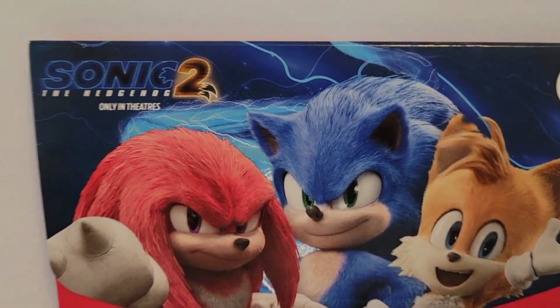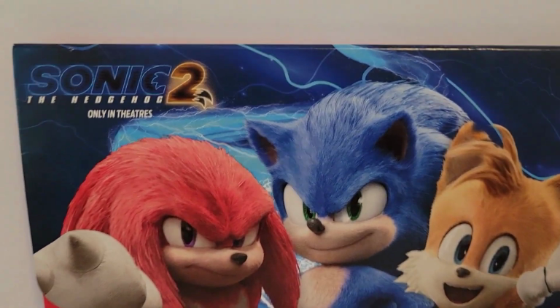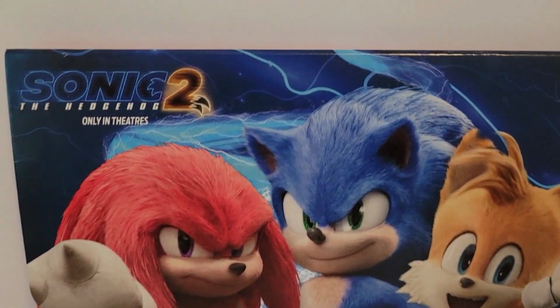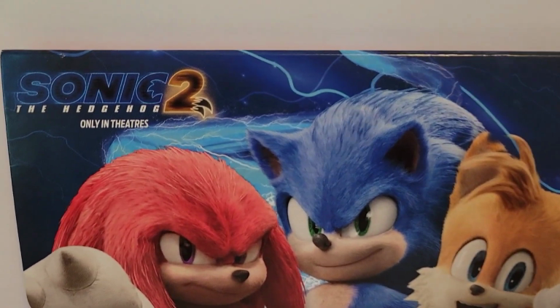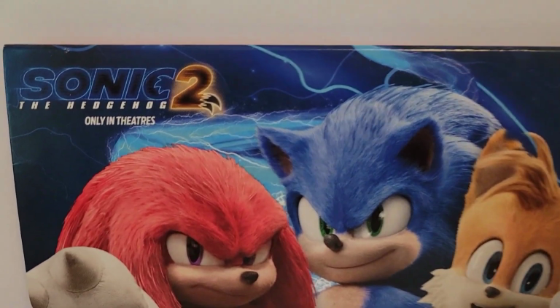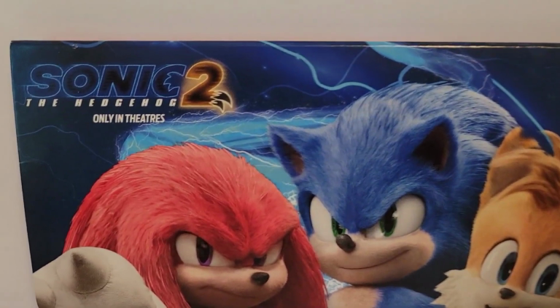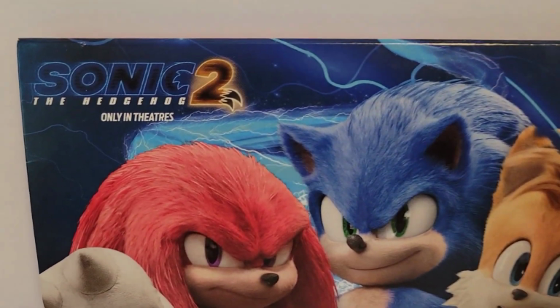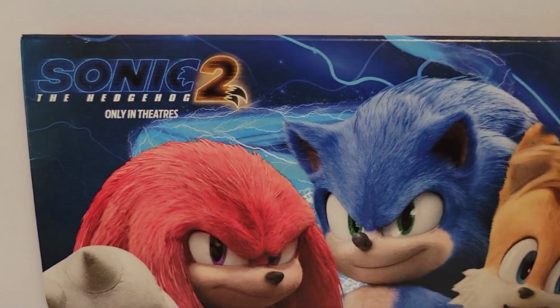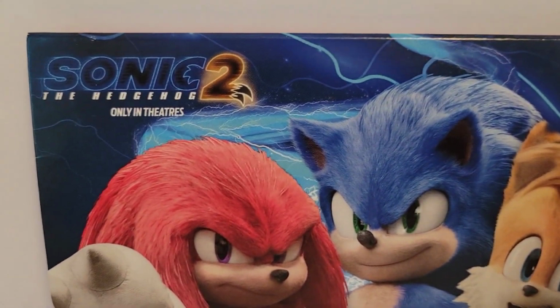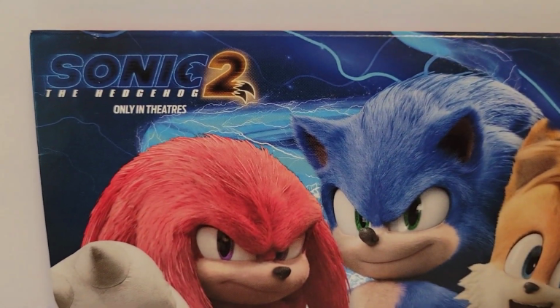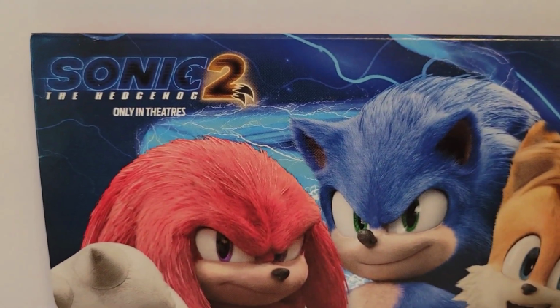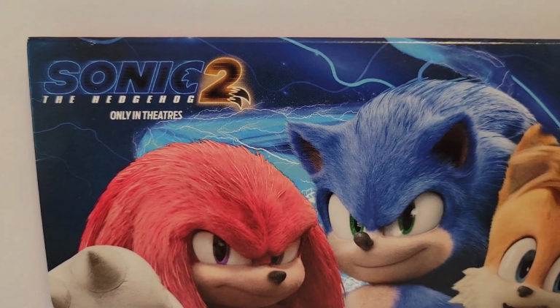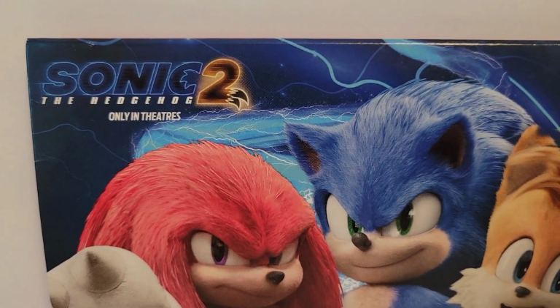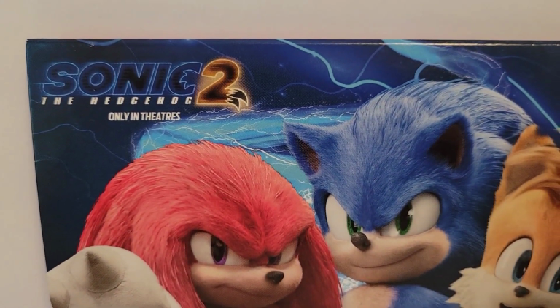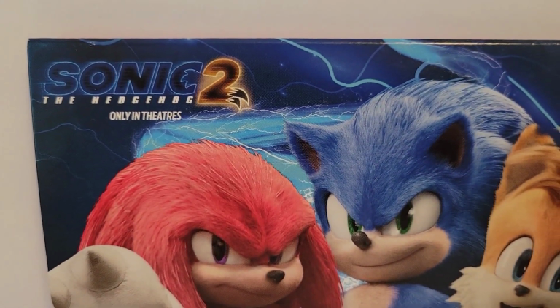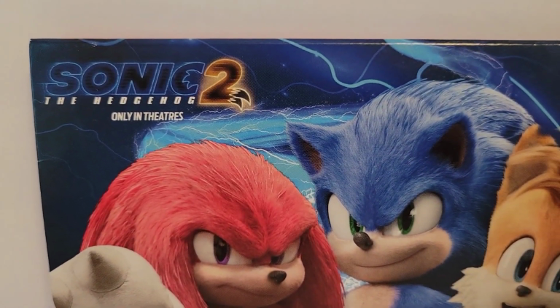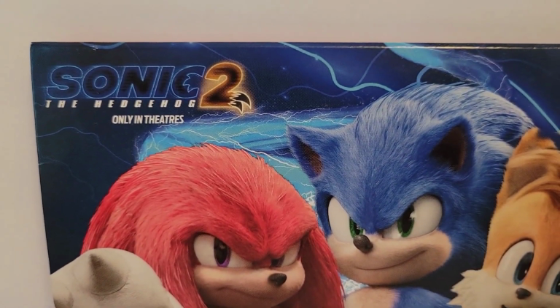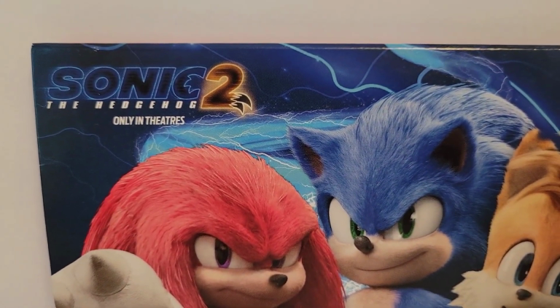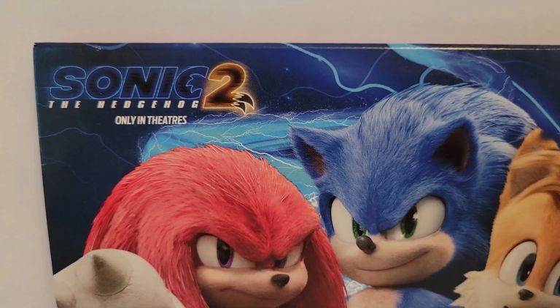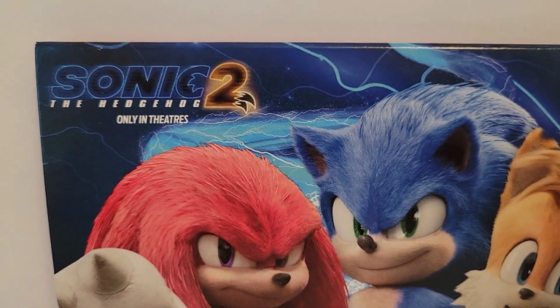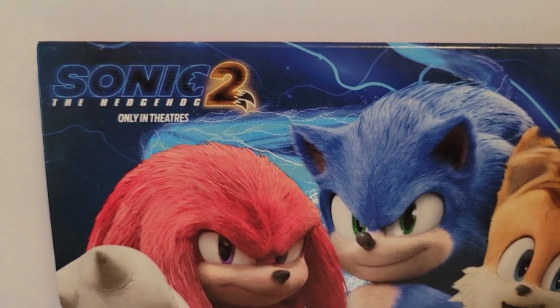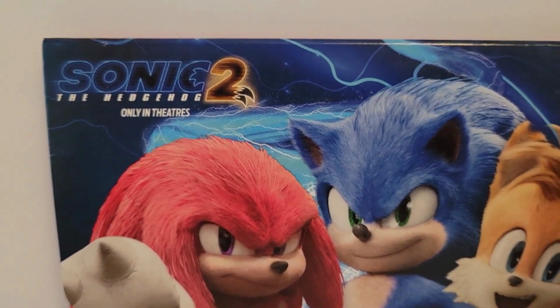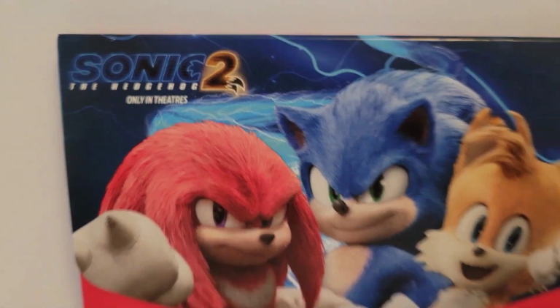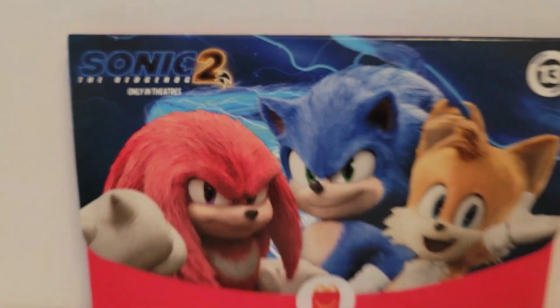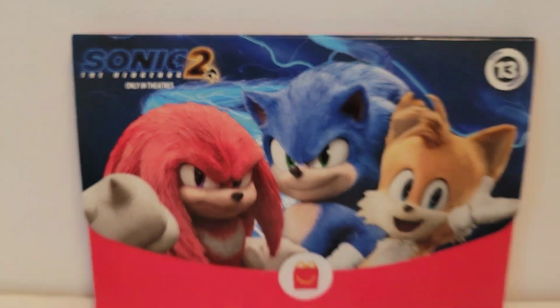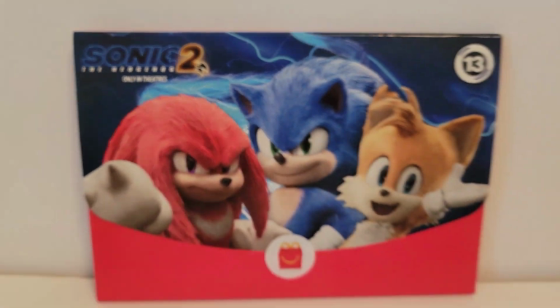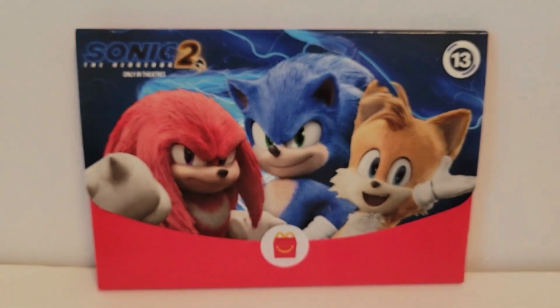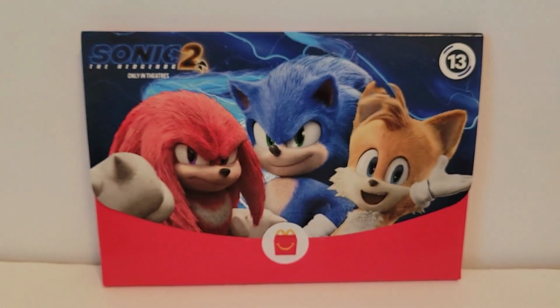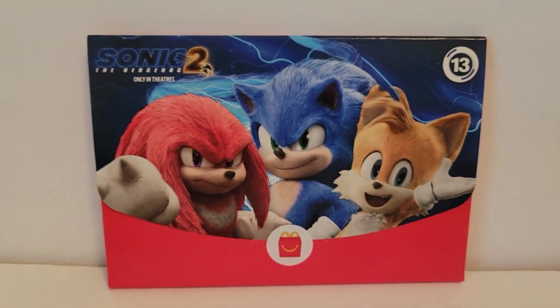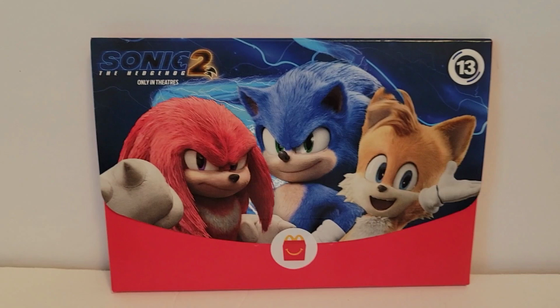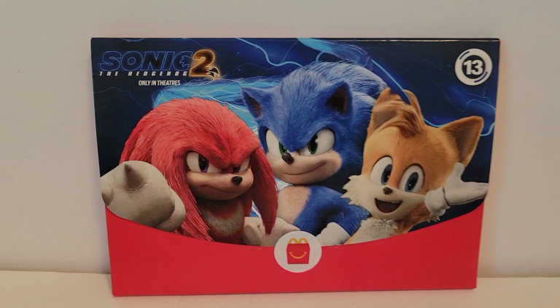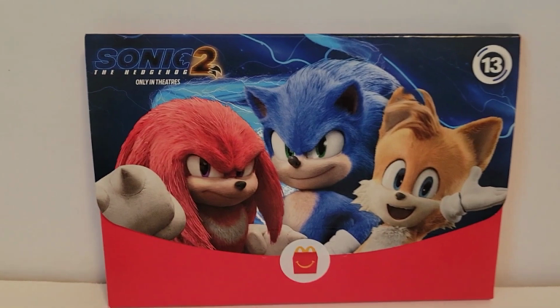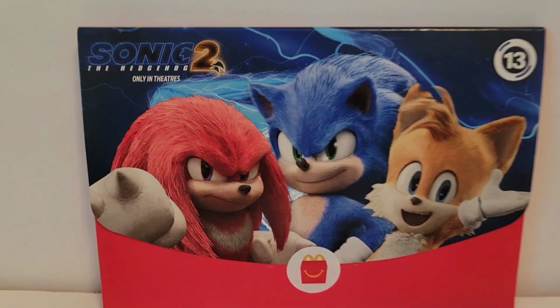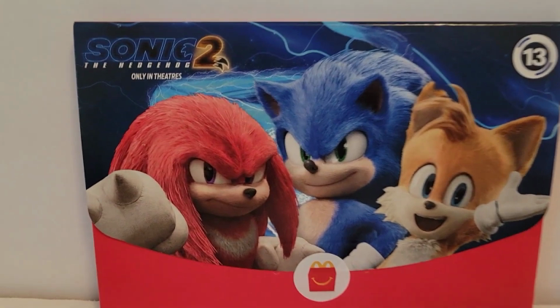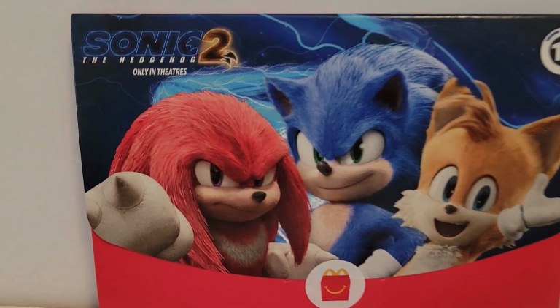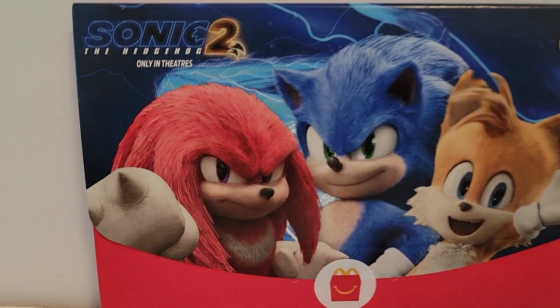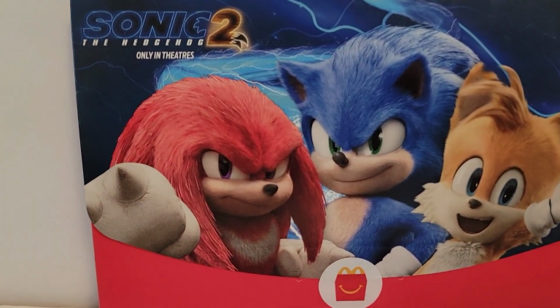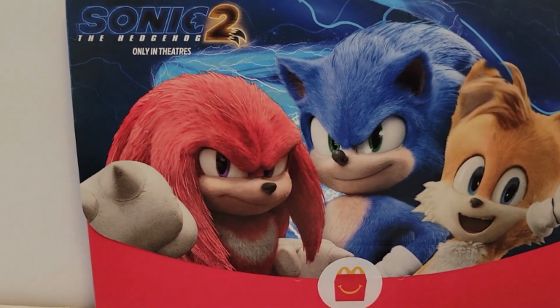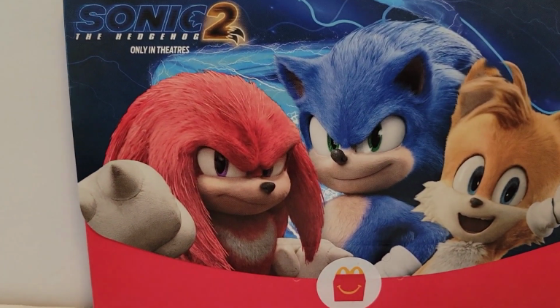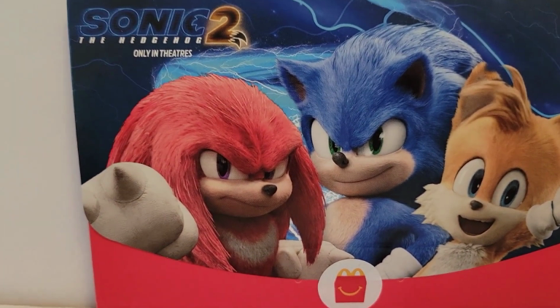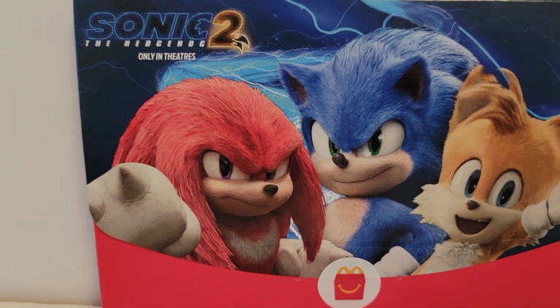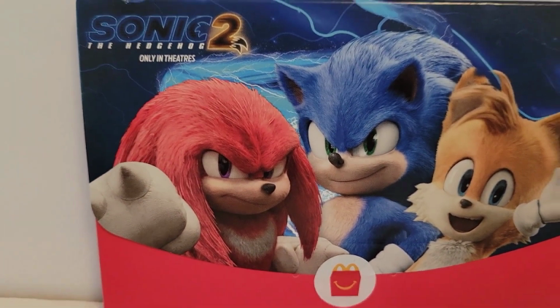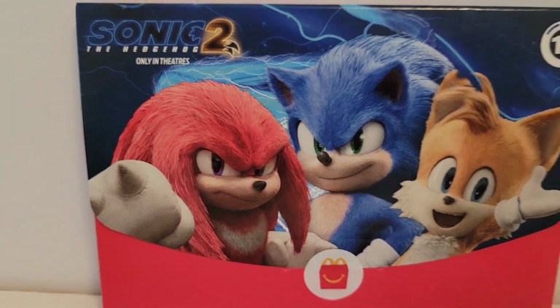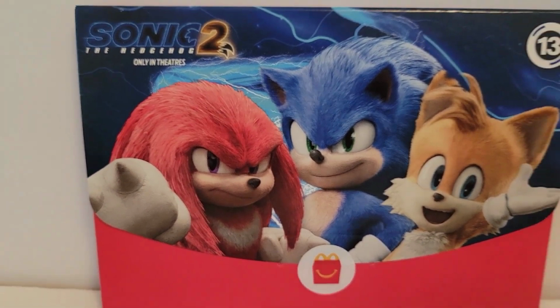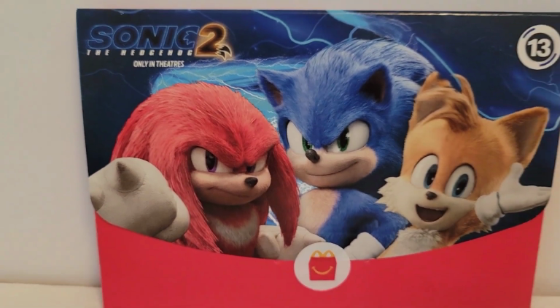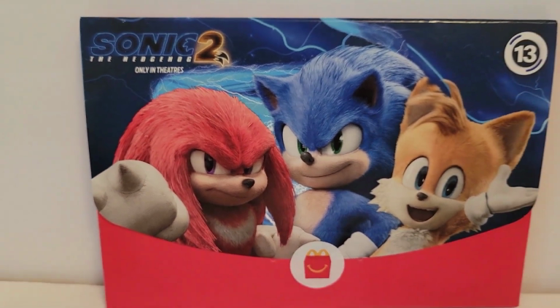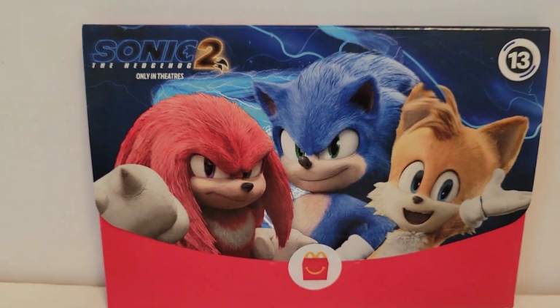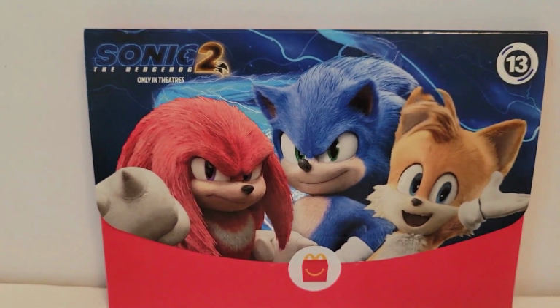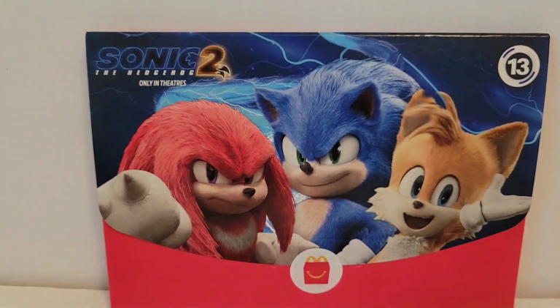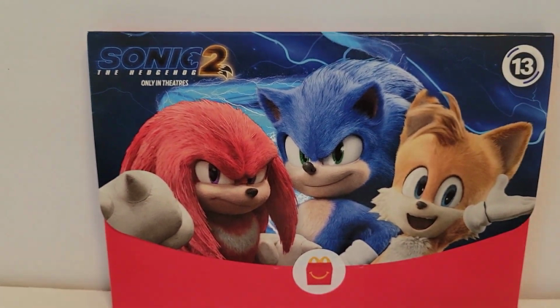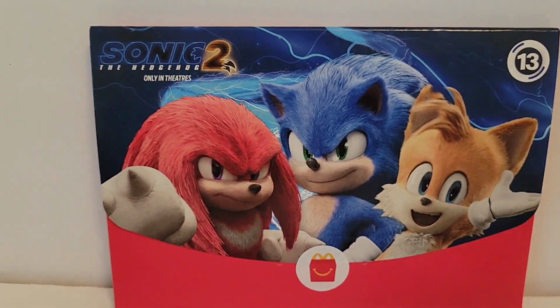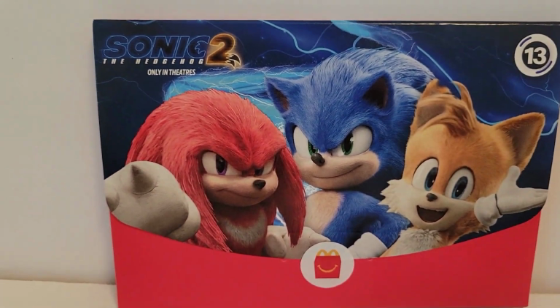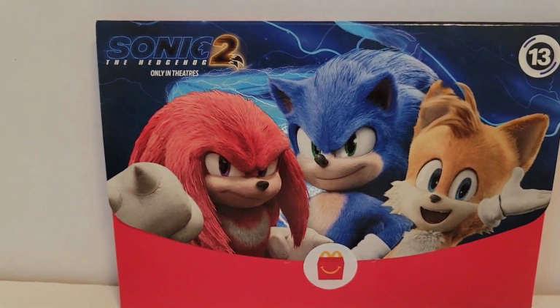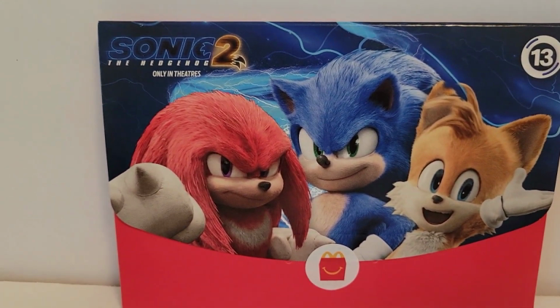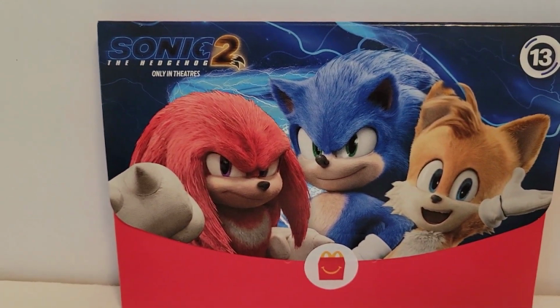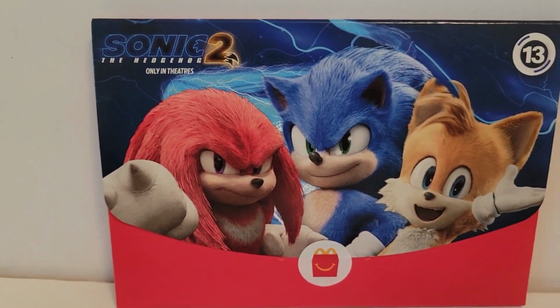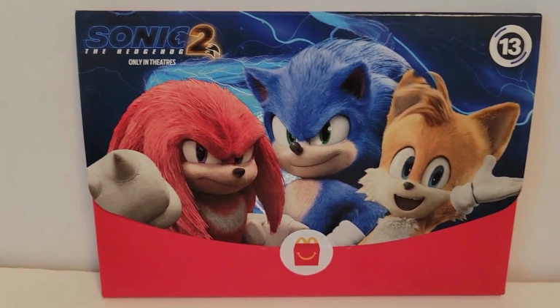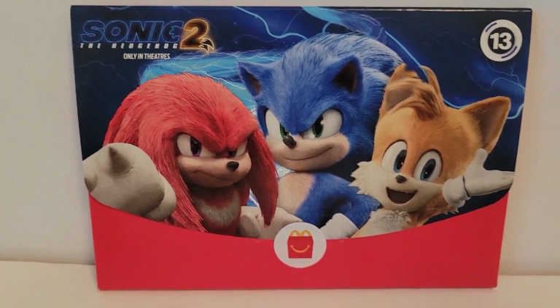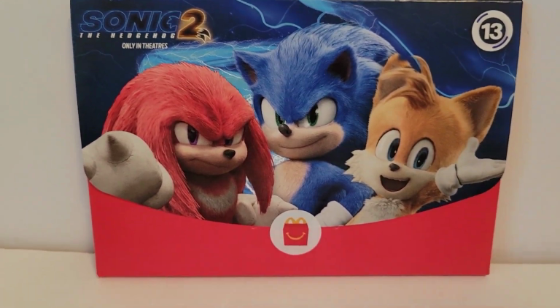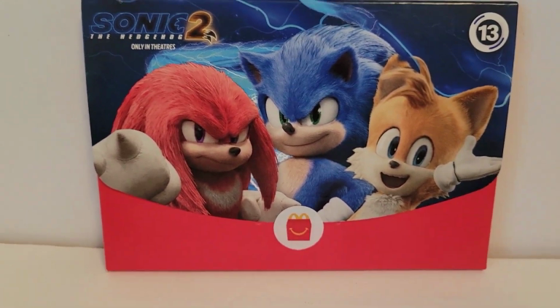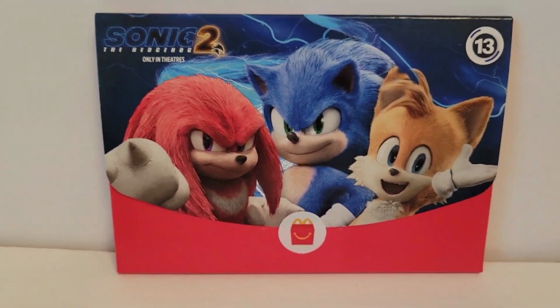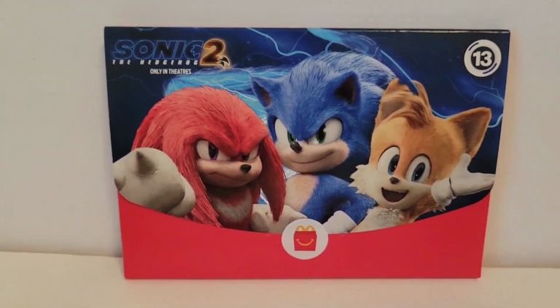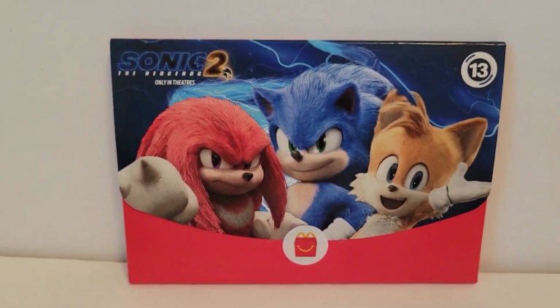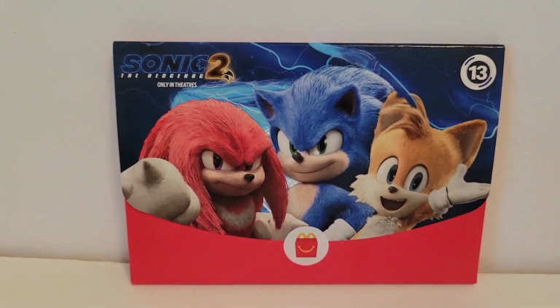Here is the front — Sonic 2 the Hedgehog — and then it's got Knuckles, and then Sonic and Tails.